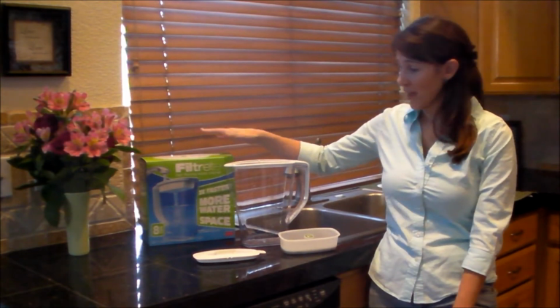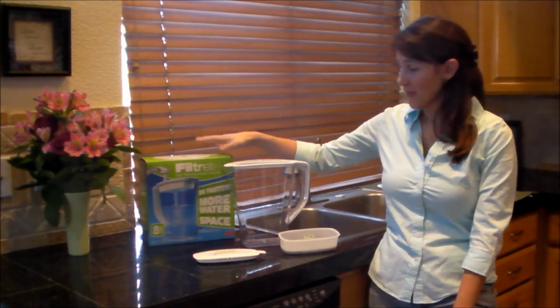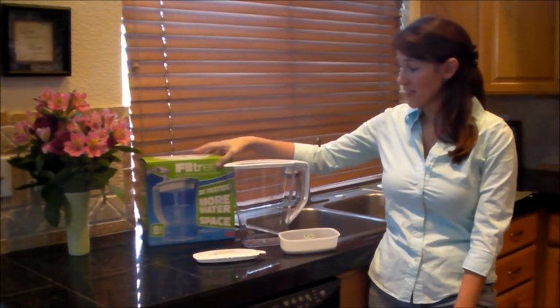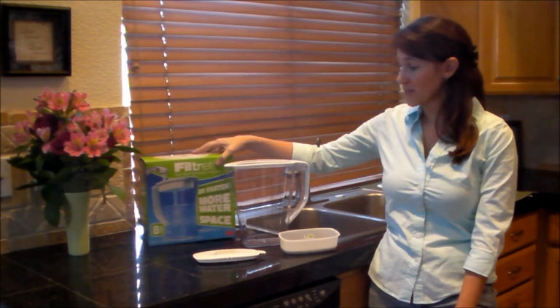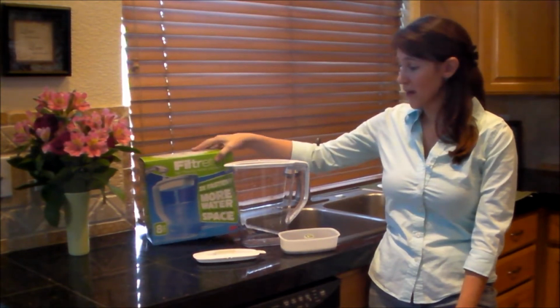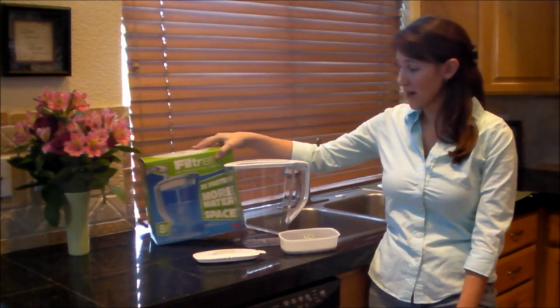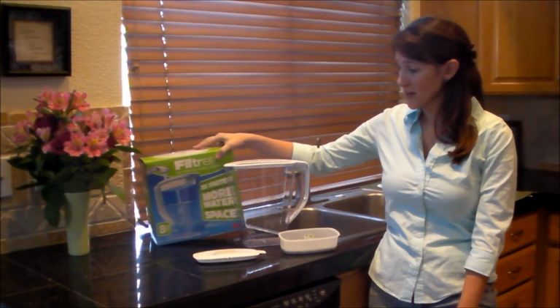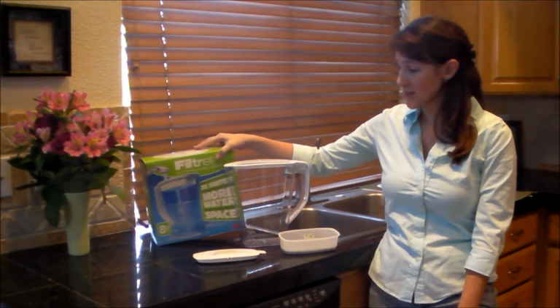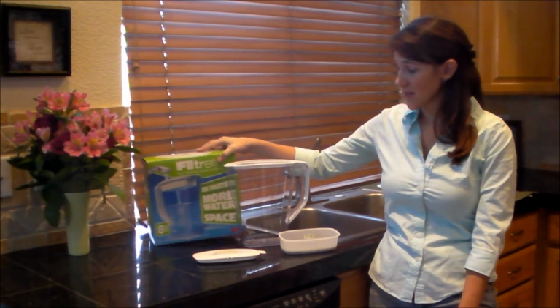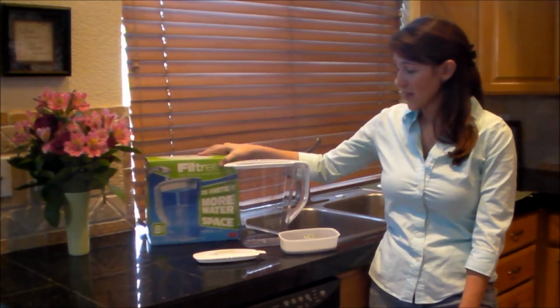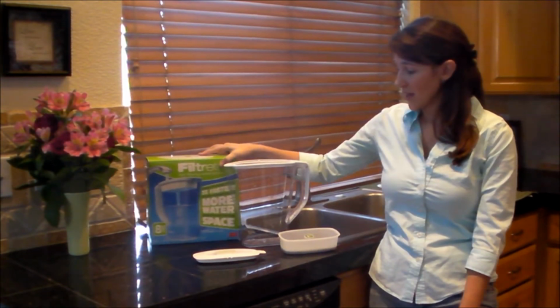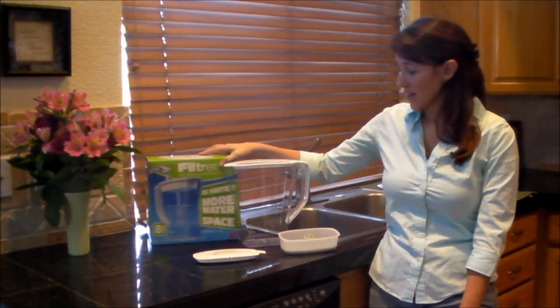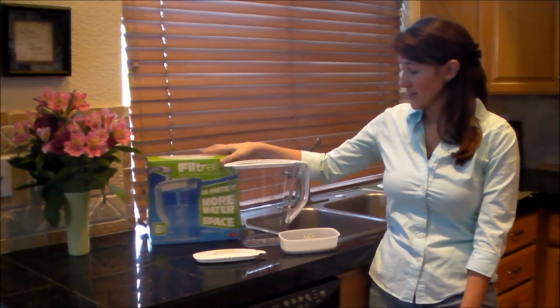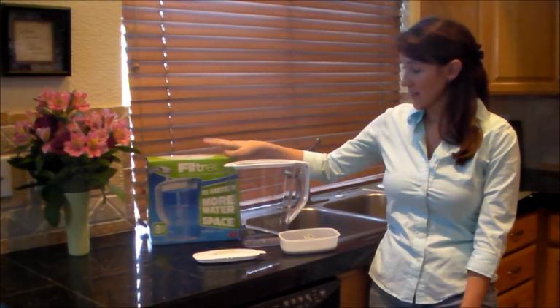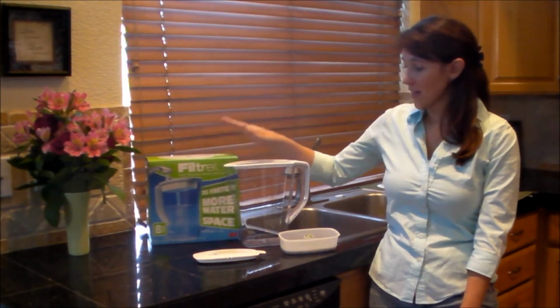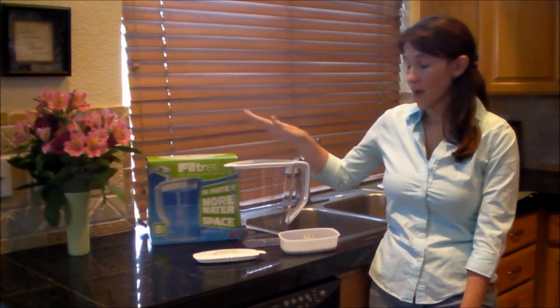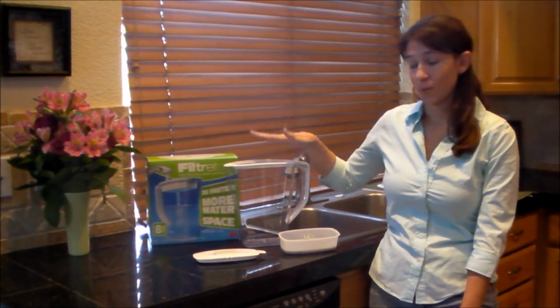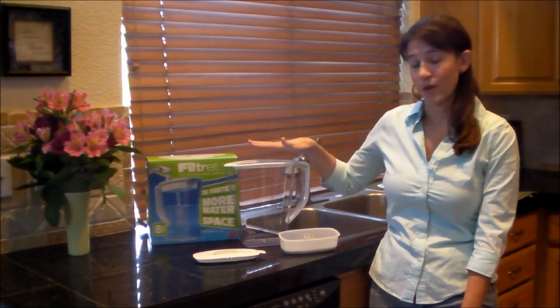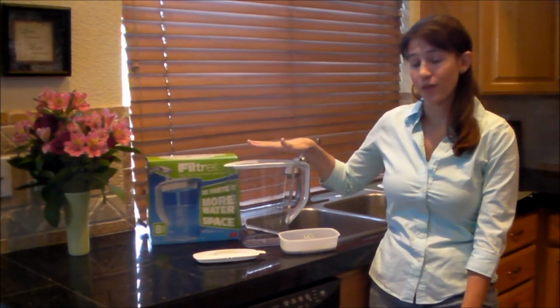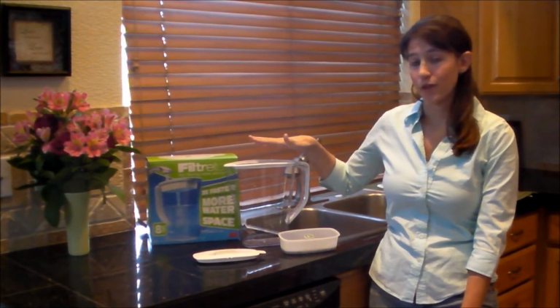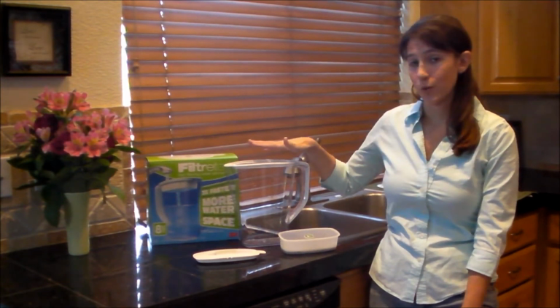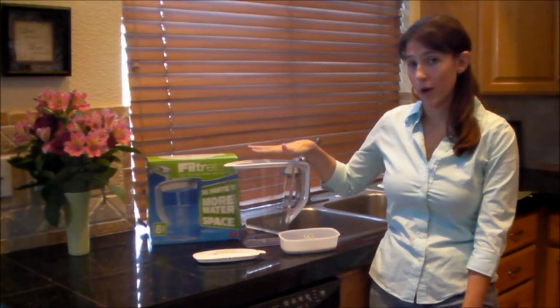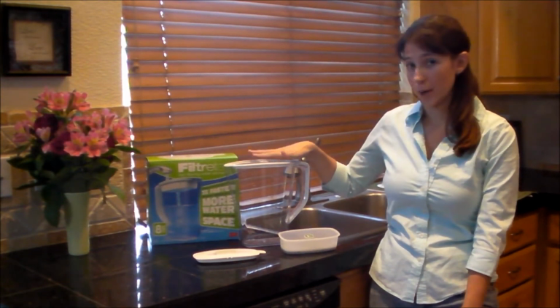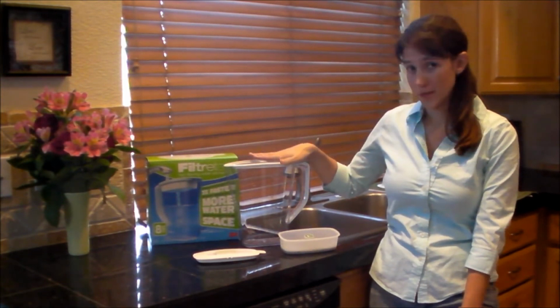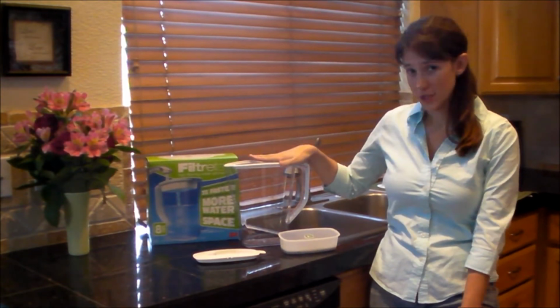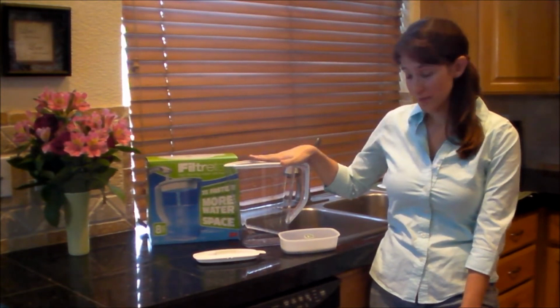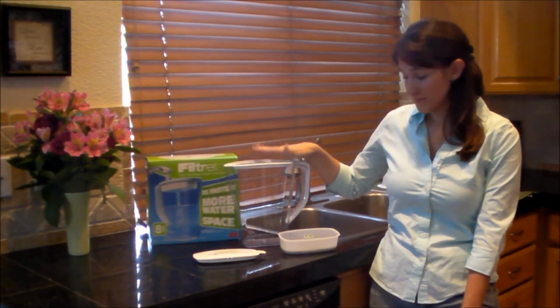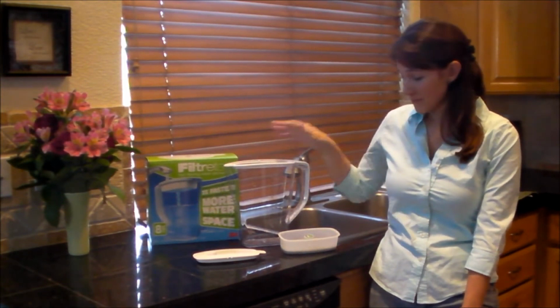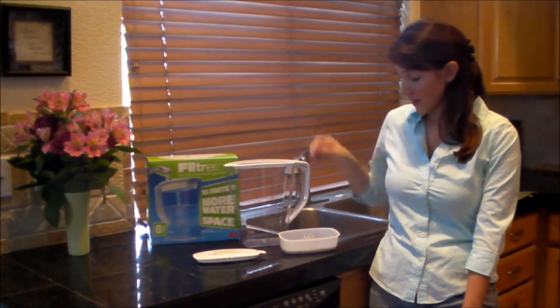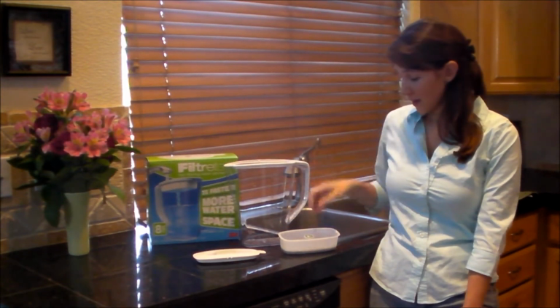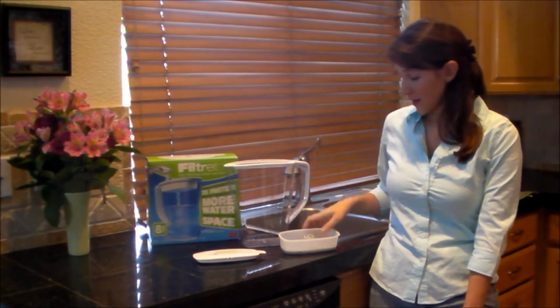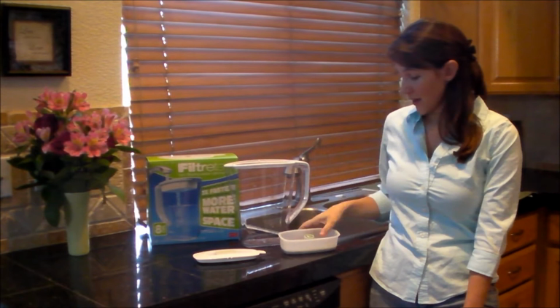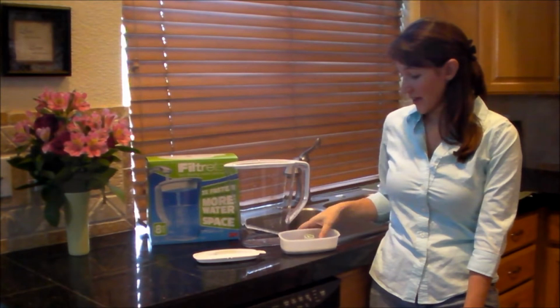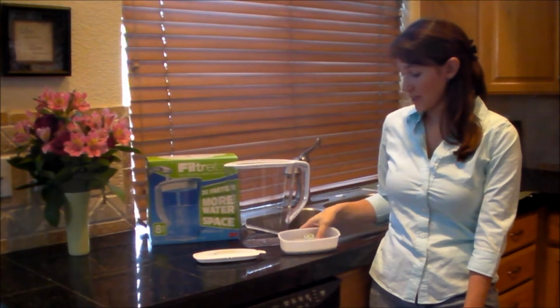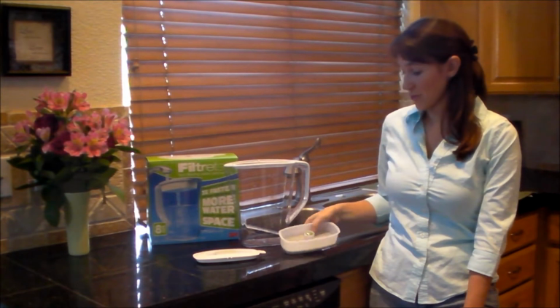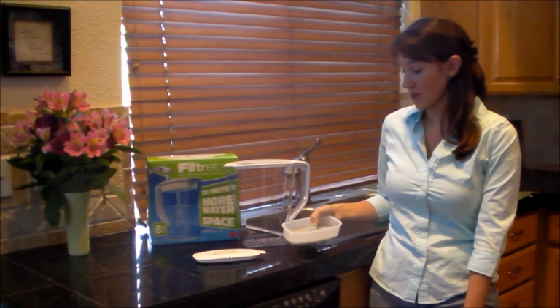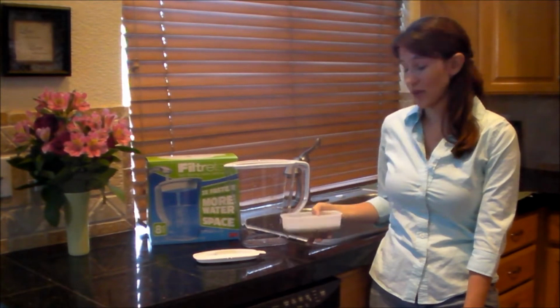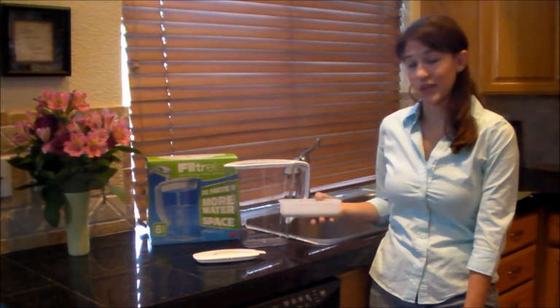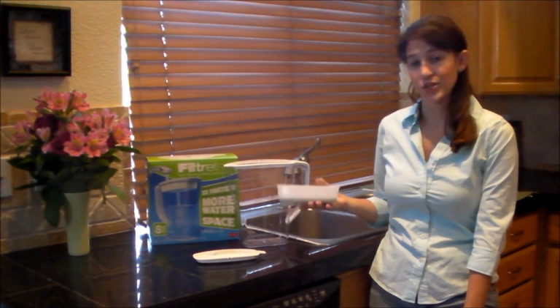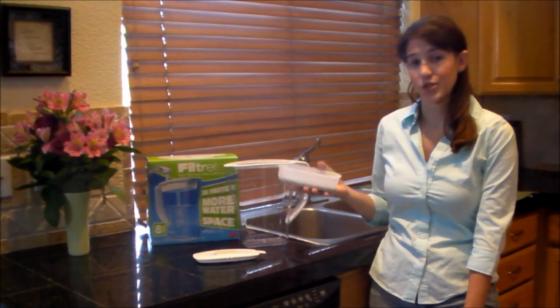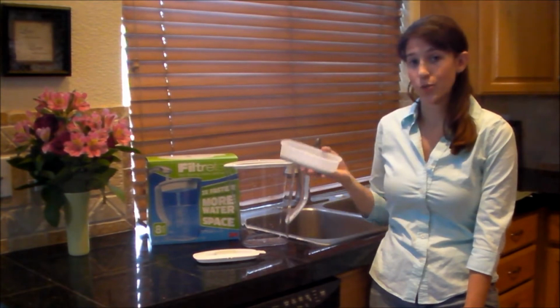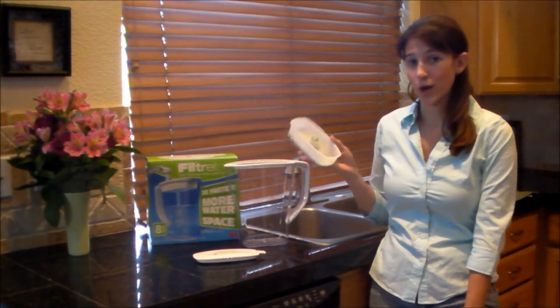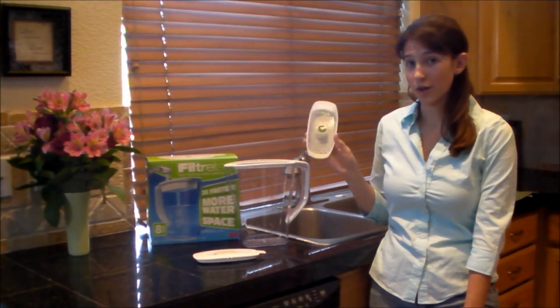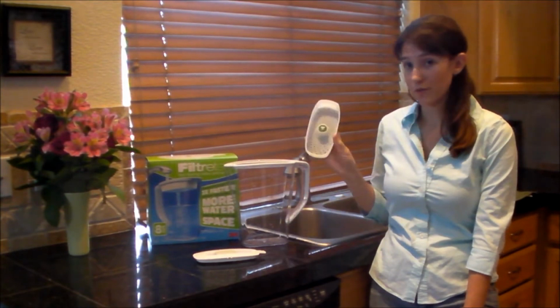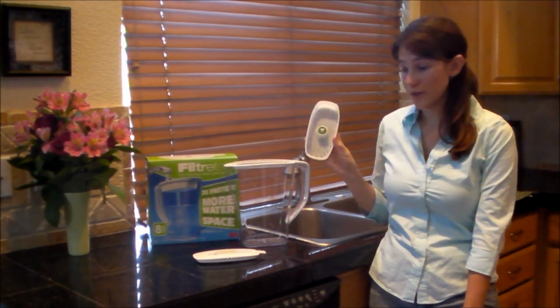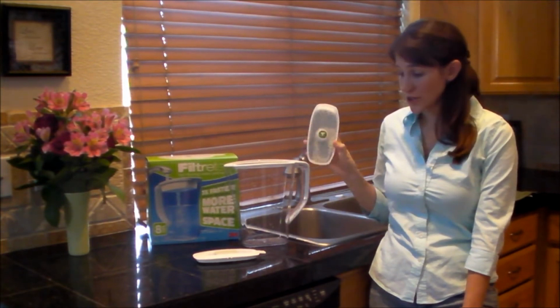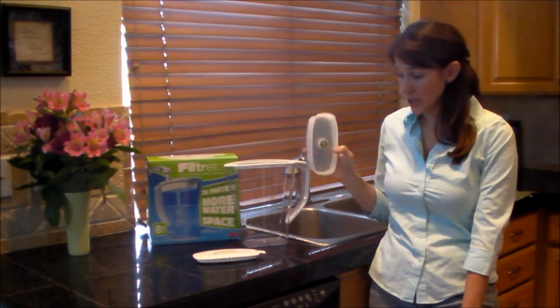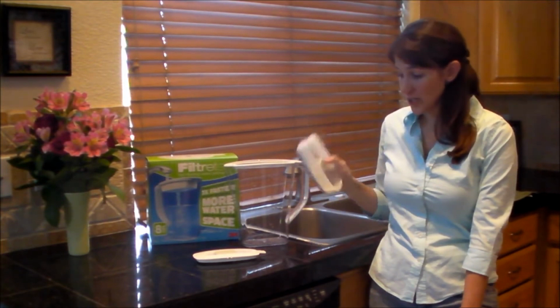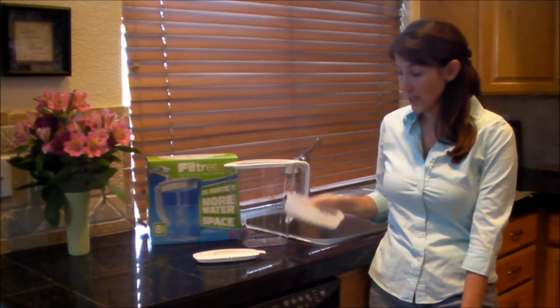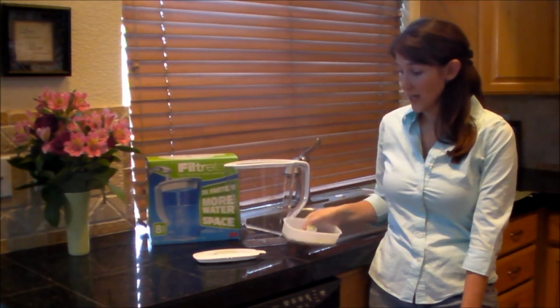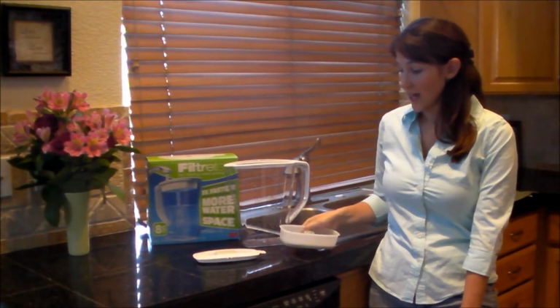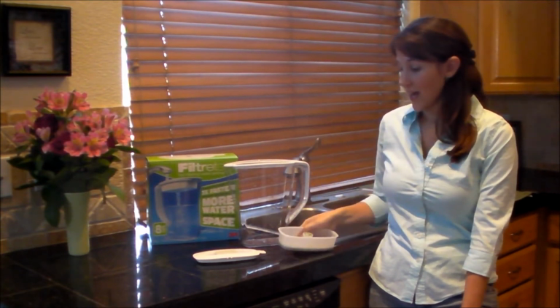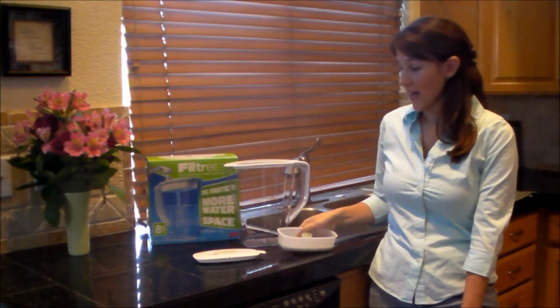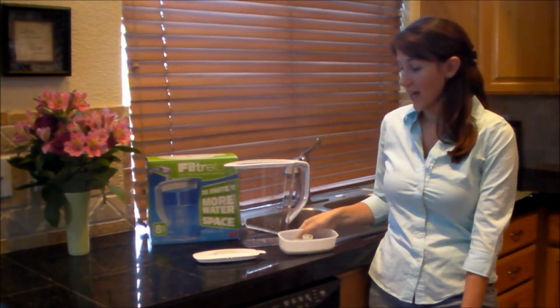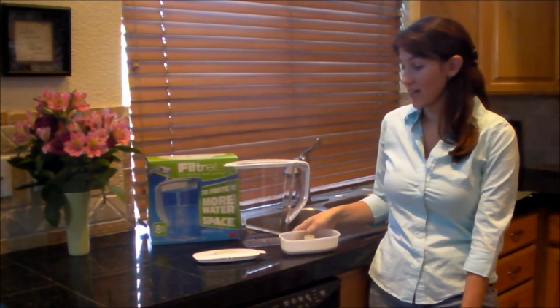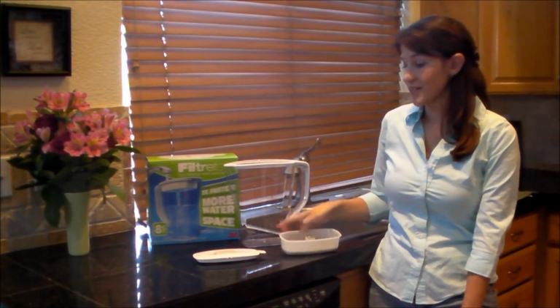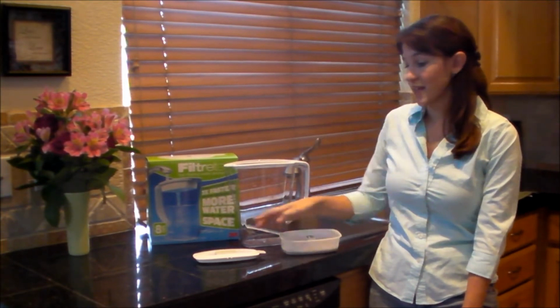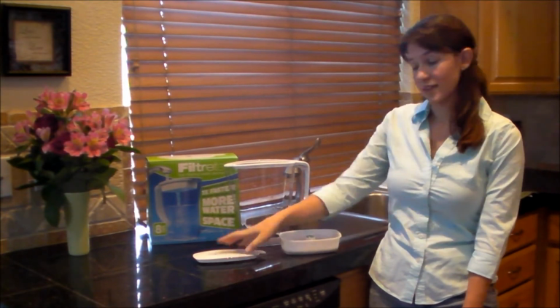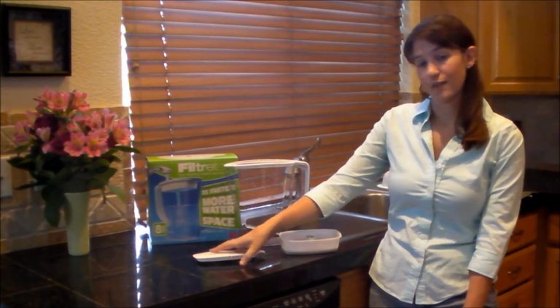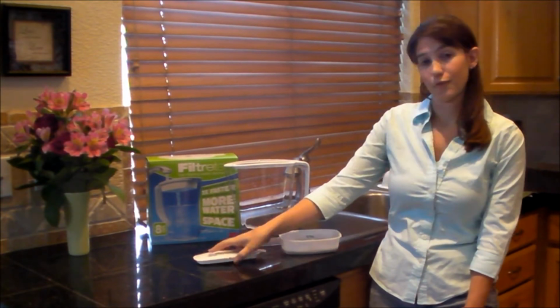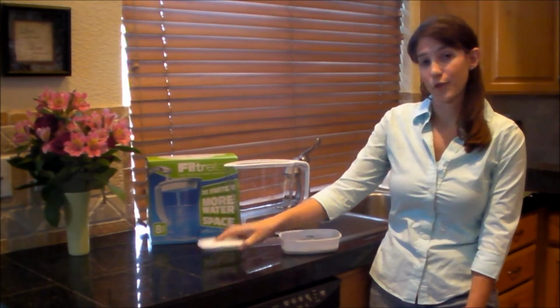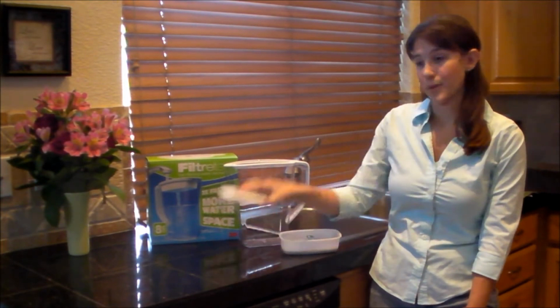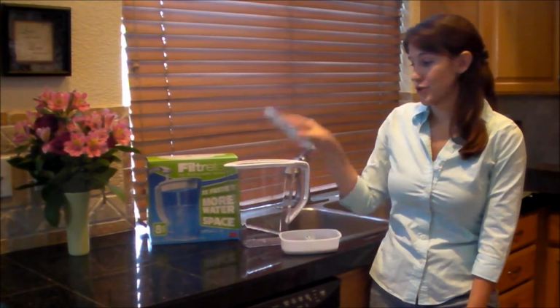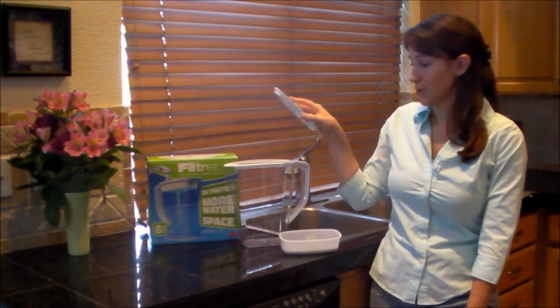This box is going to come with your water pitcher, as well as your water filter and a lid for the pitcher.